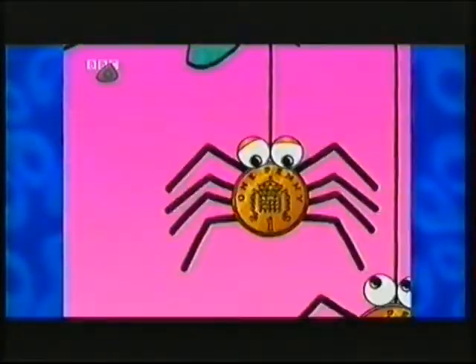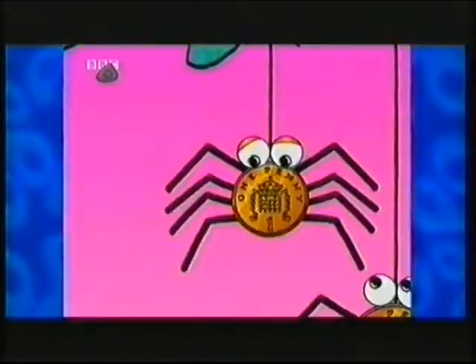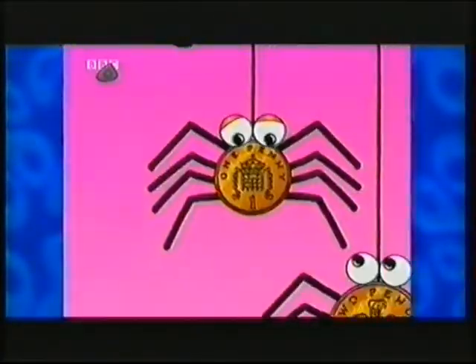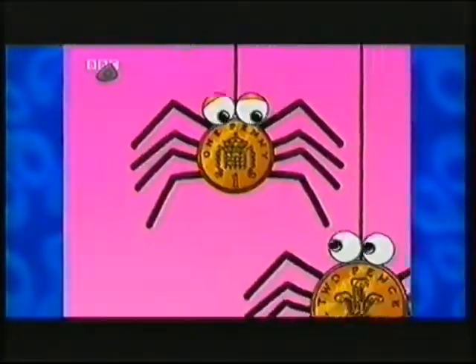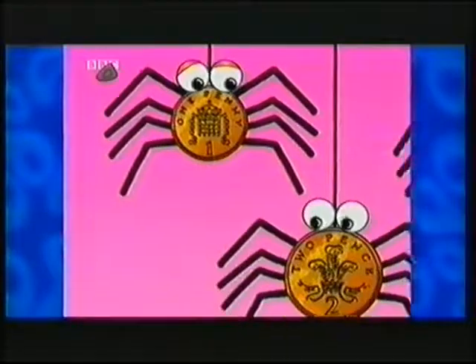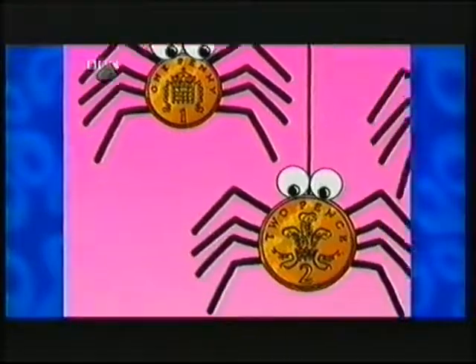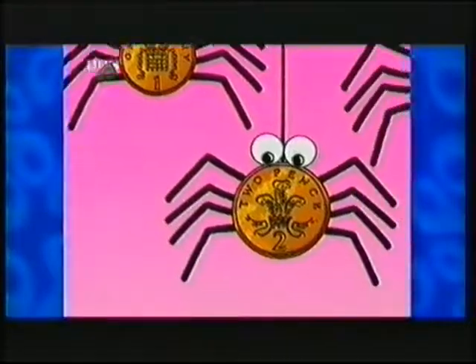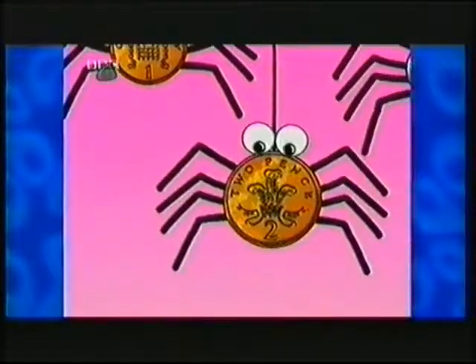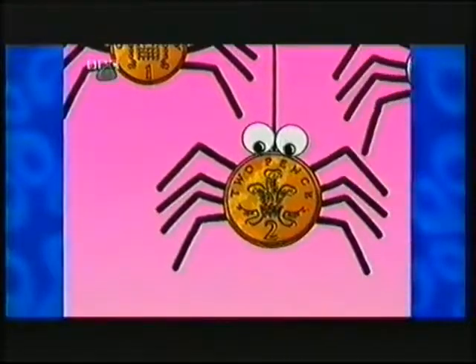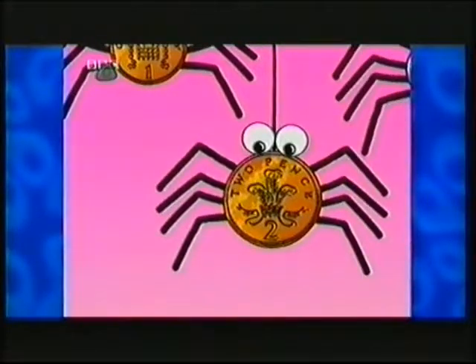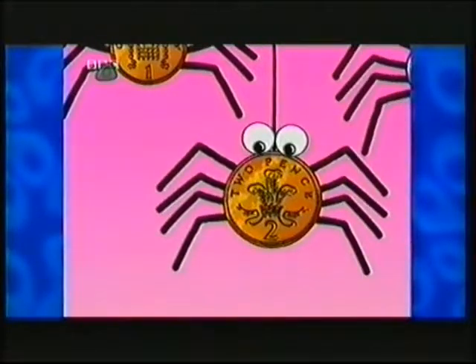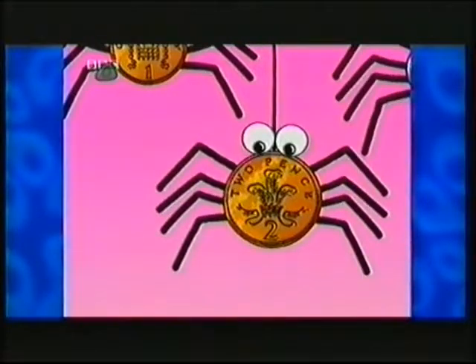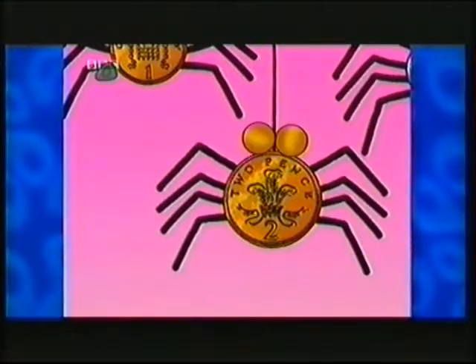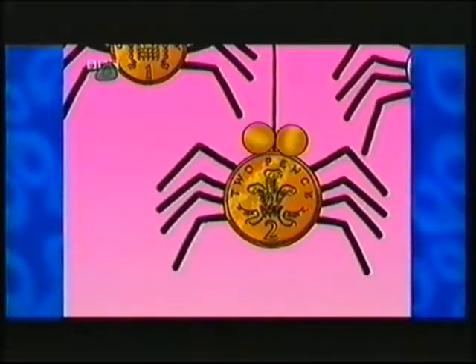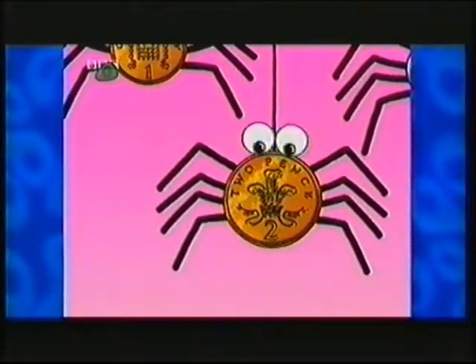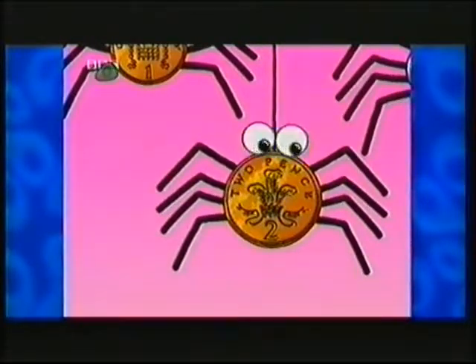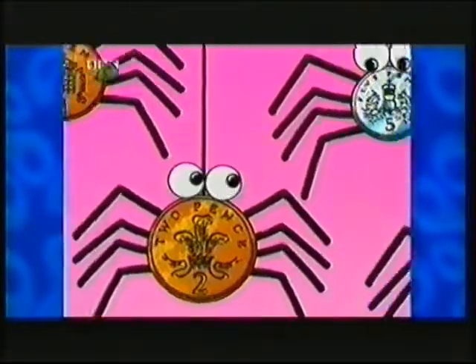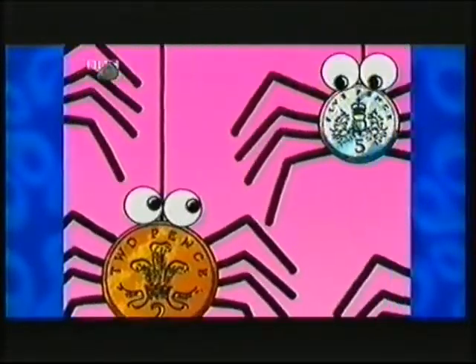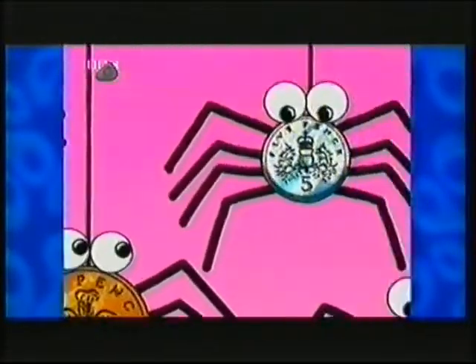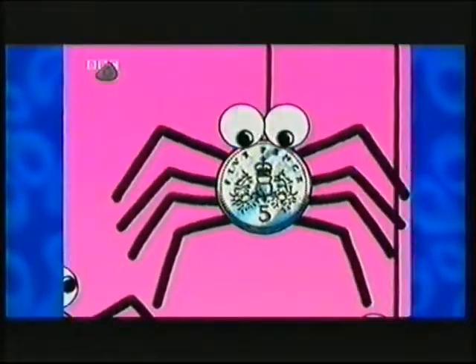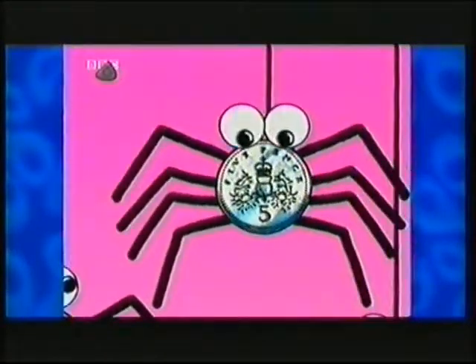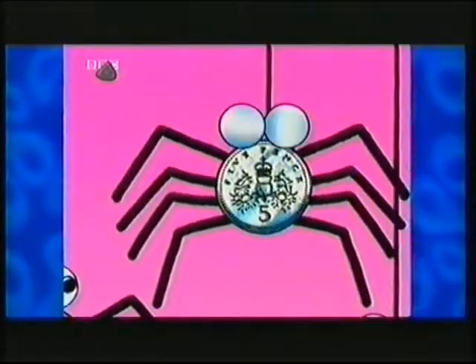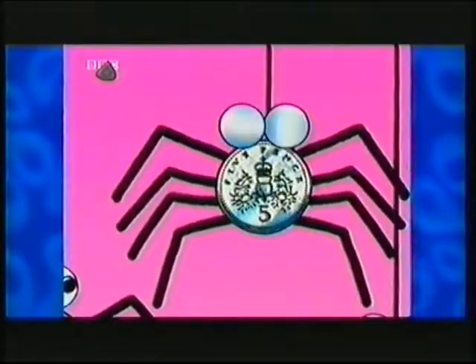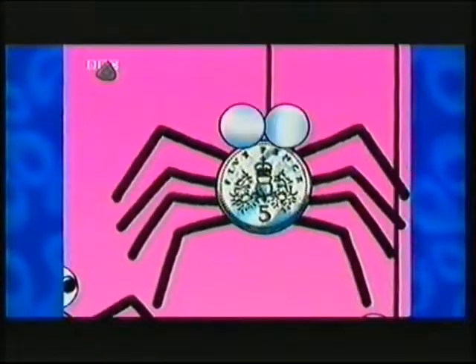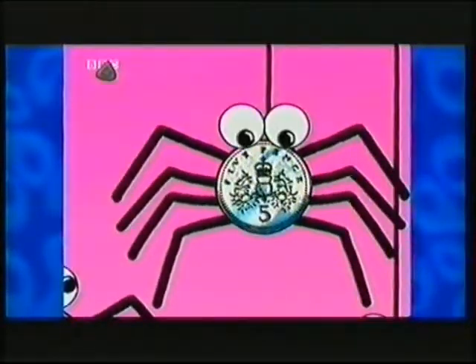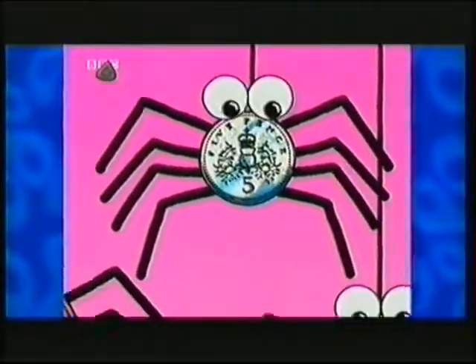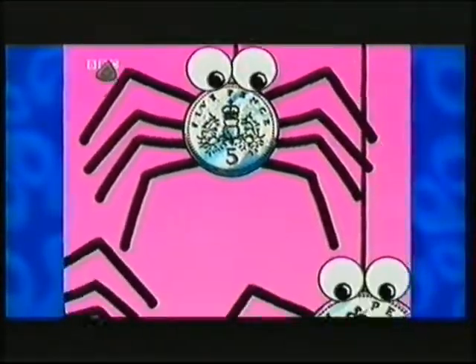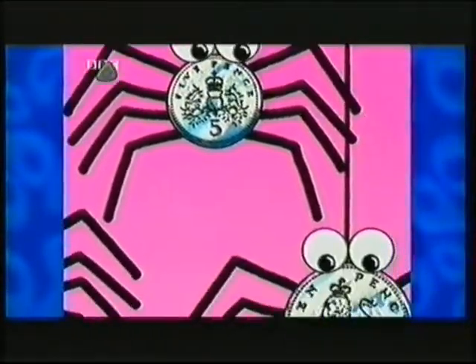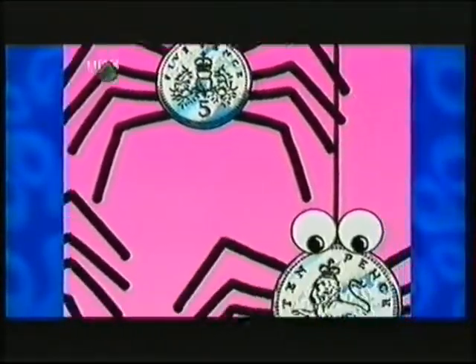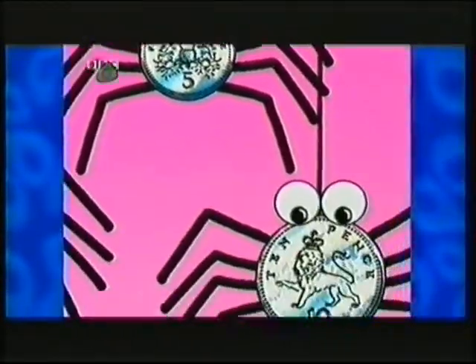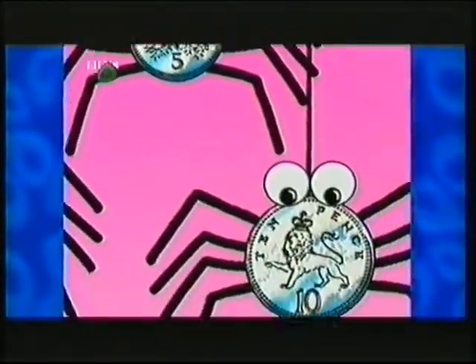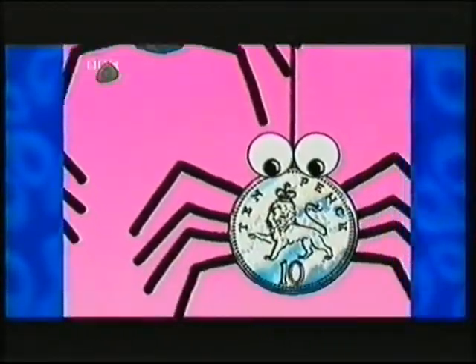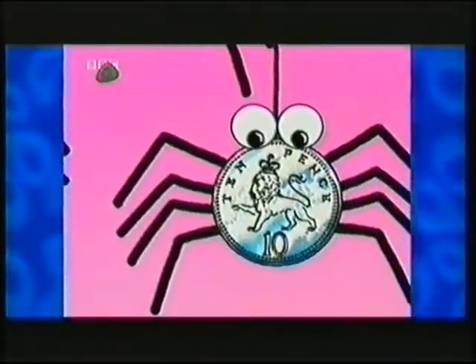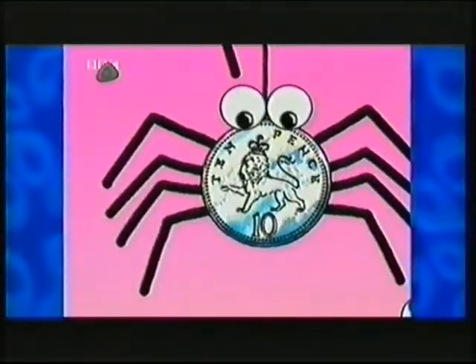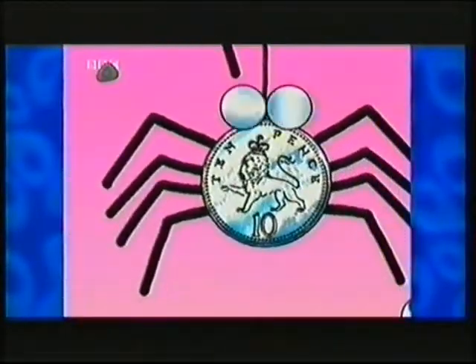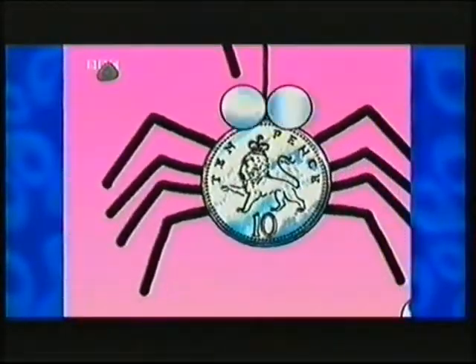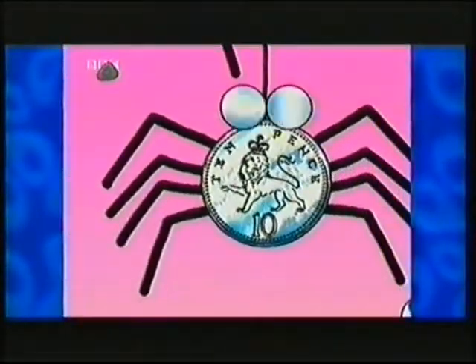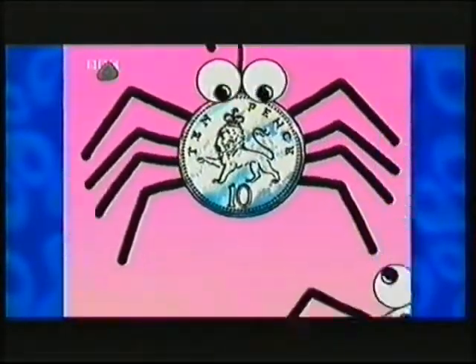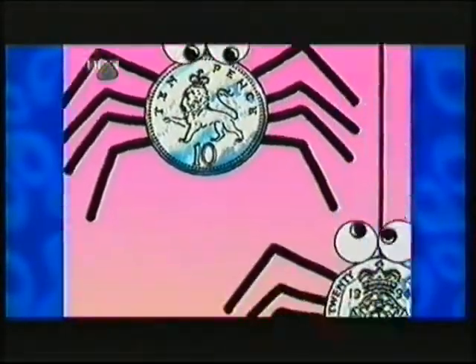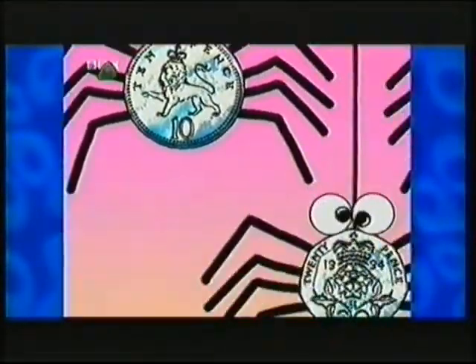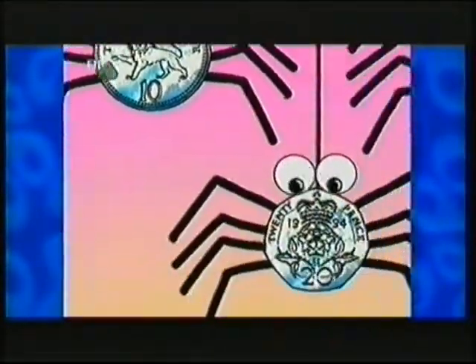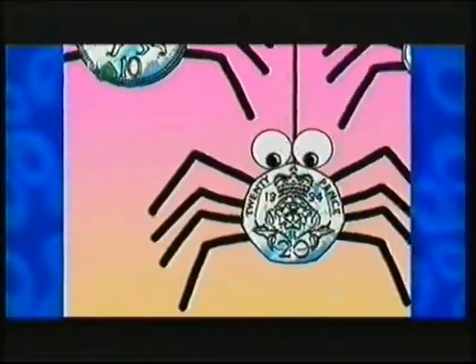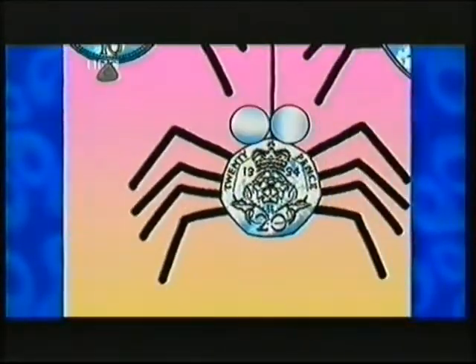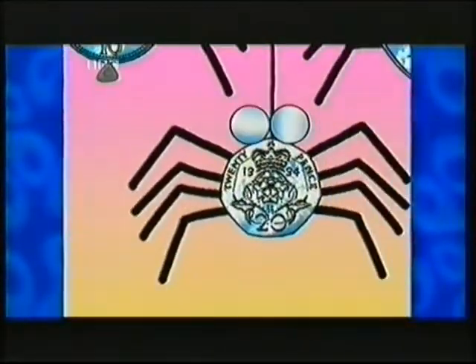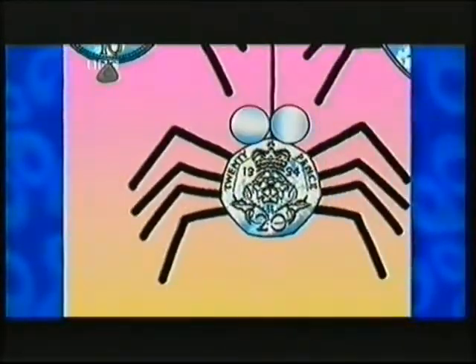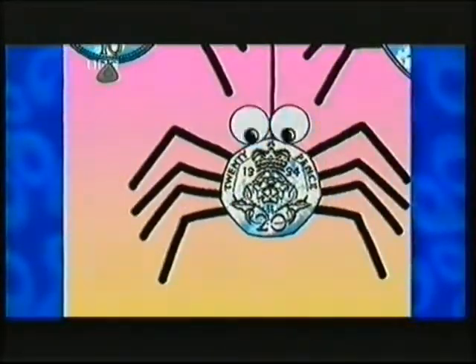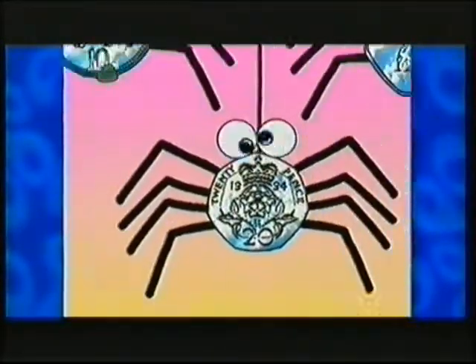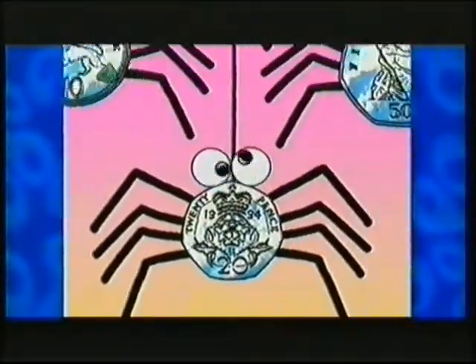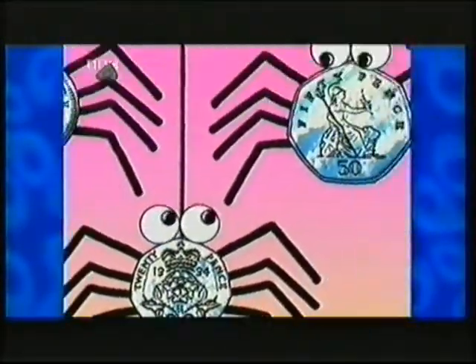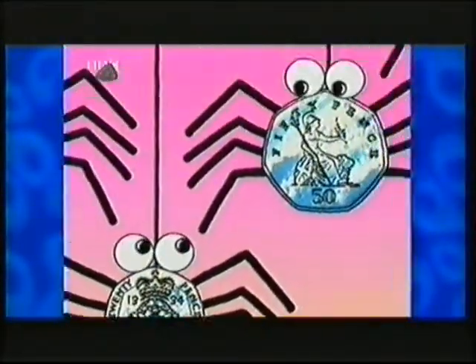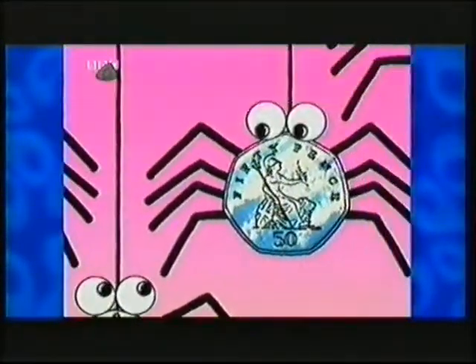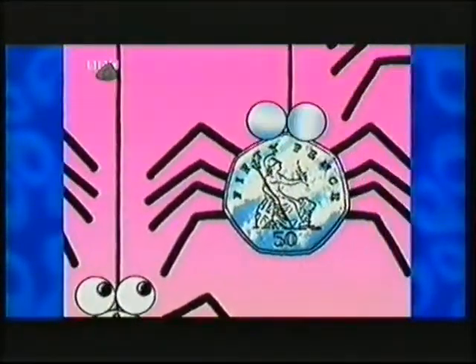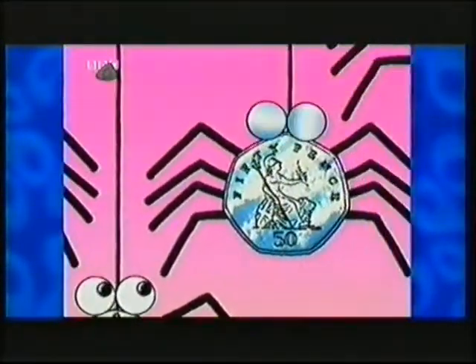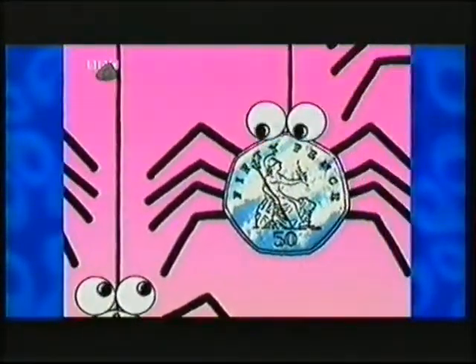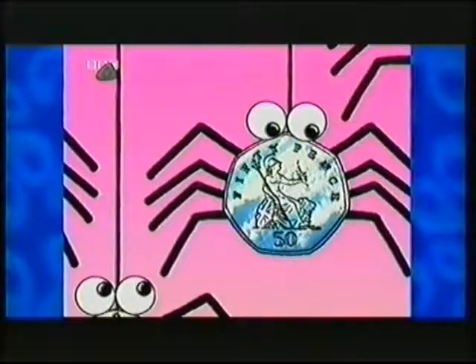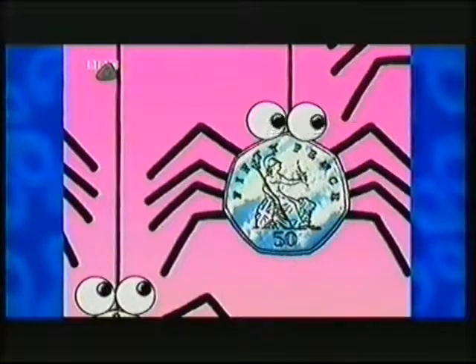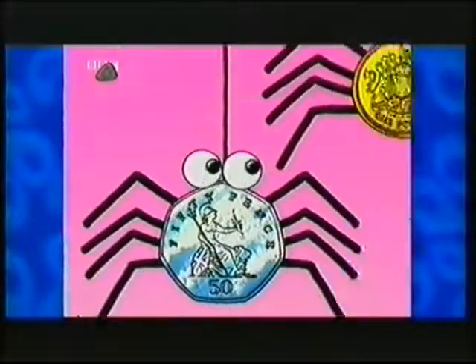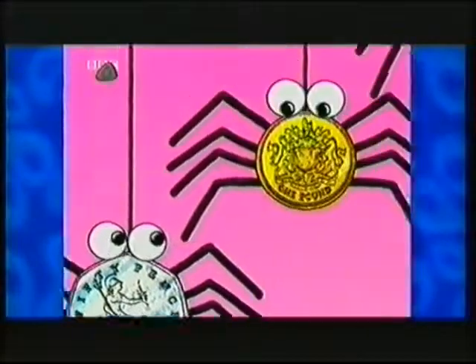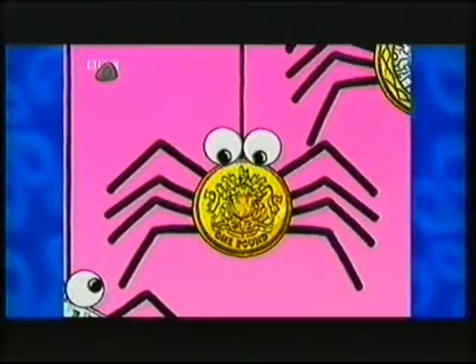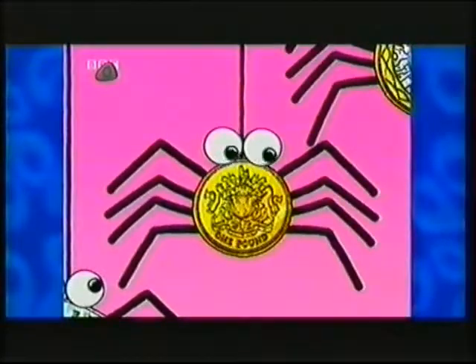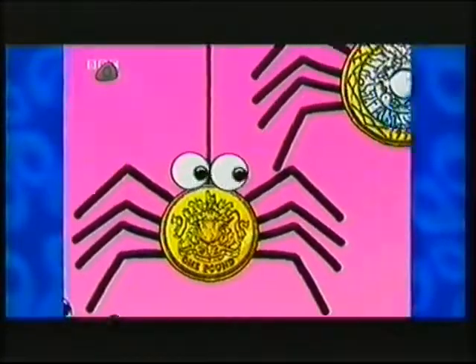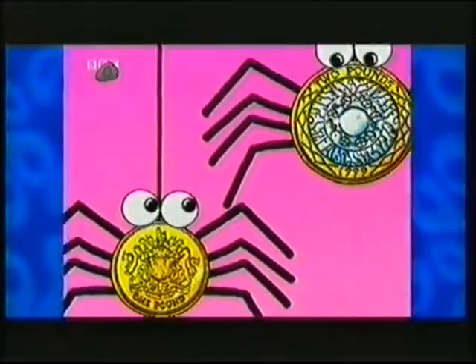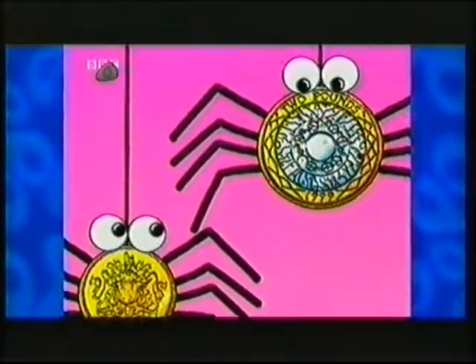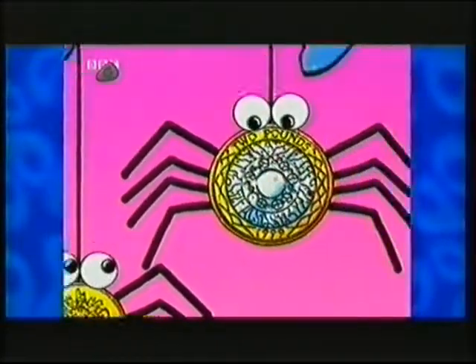Each coin's more, each coin's more, each coin's more than the one before.